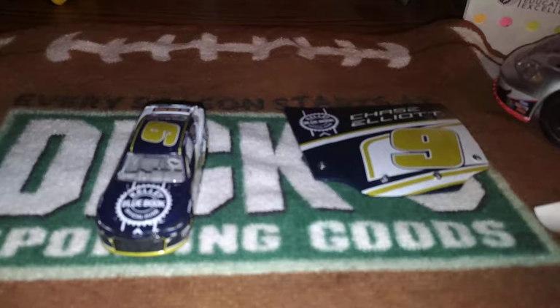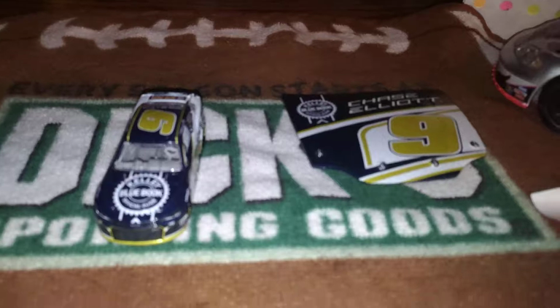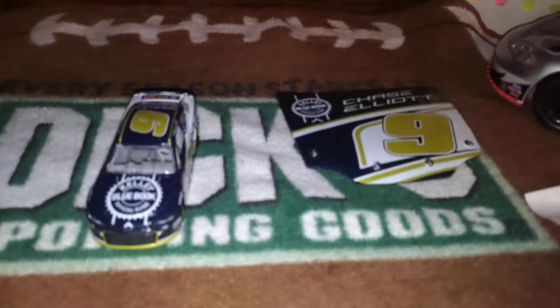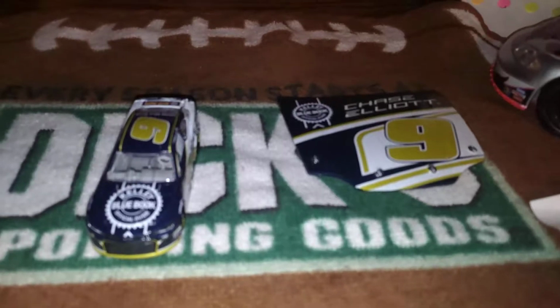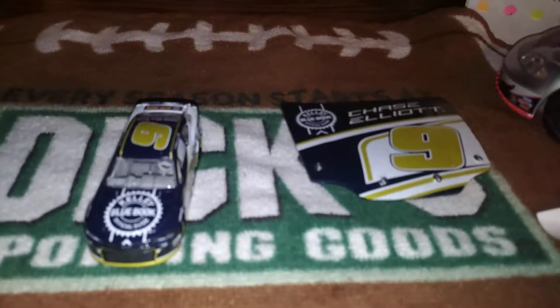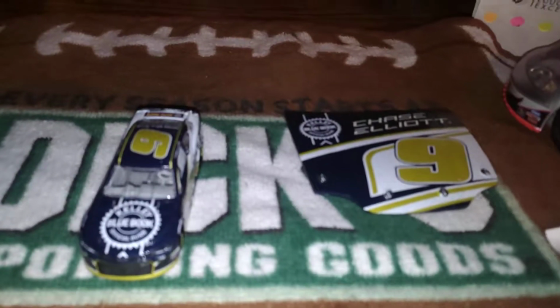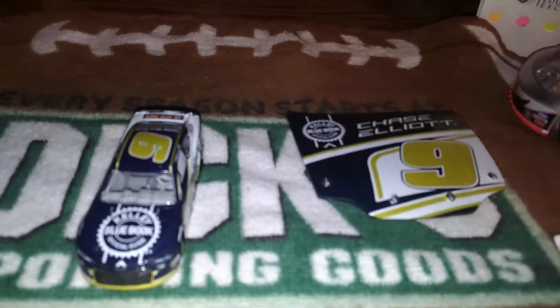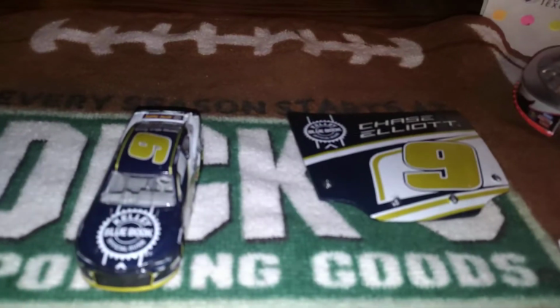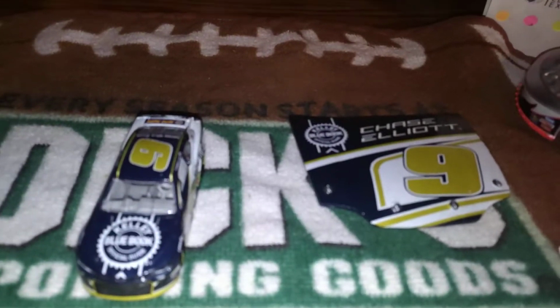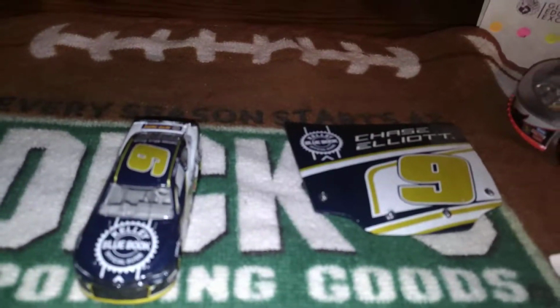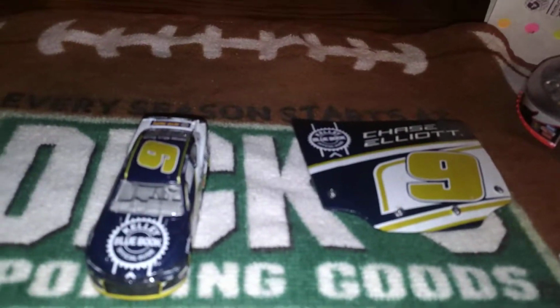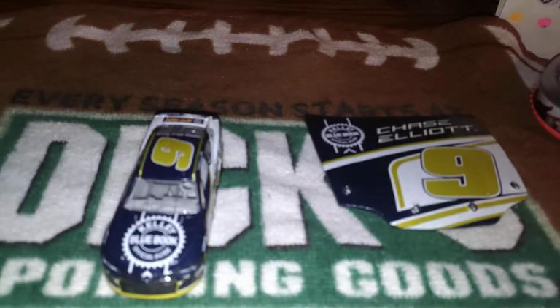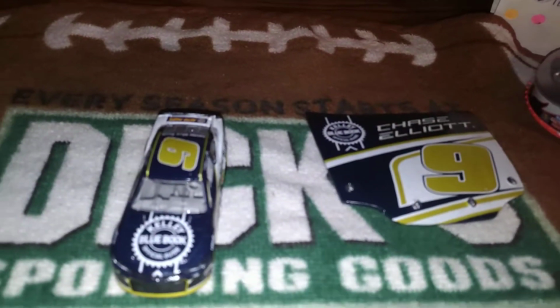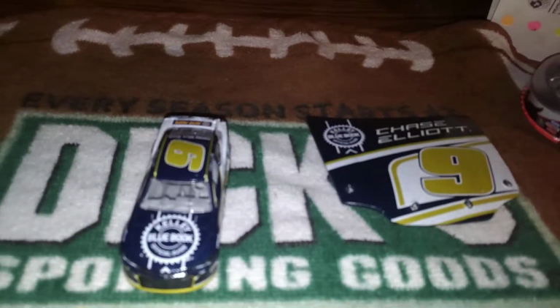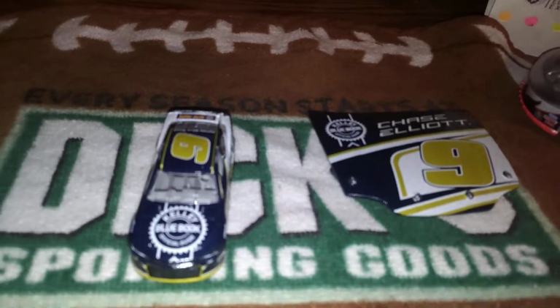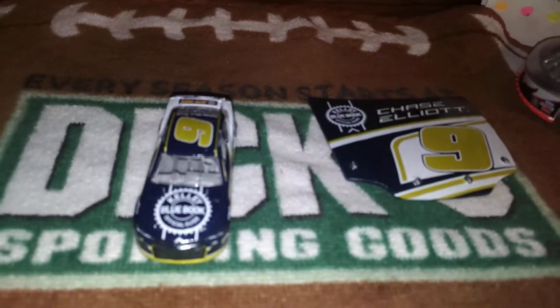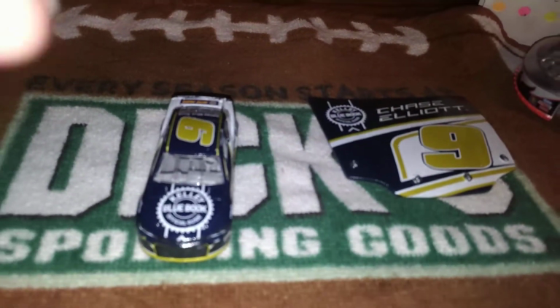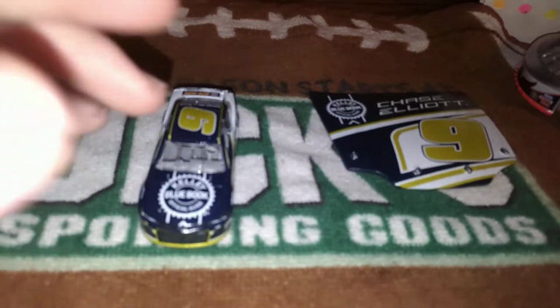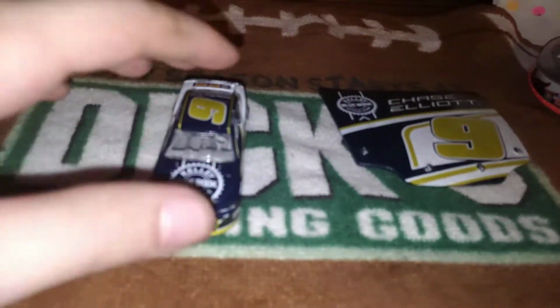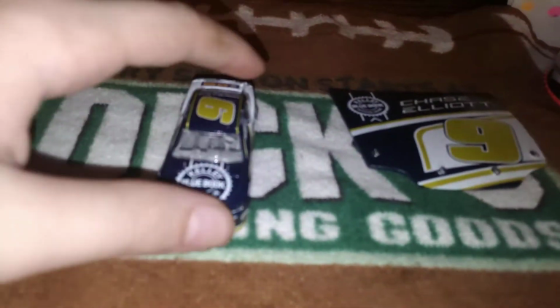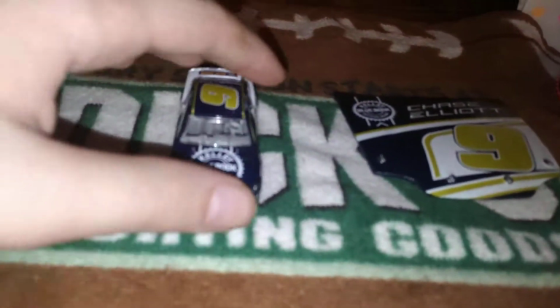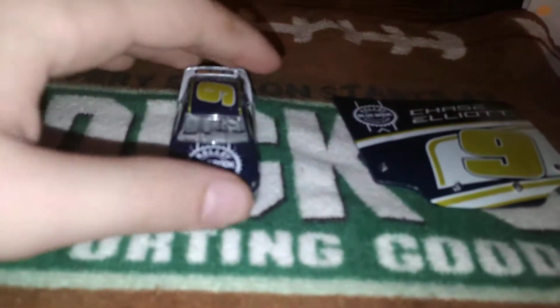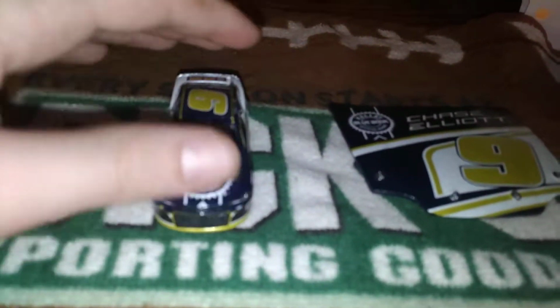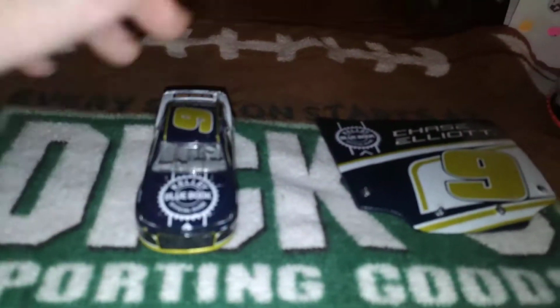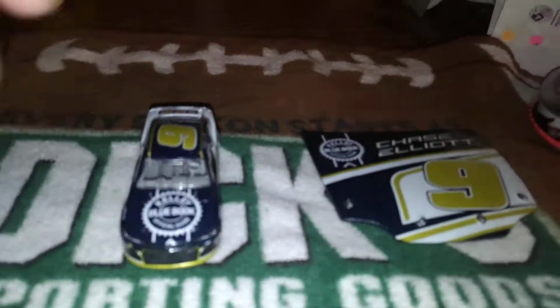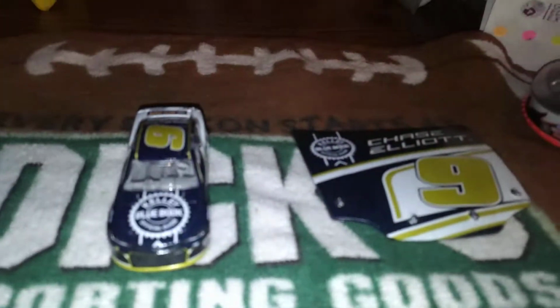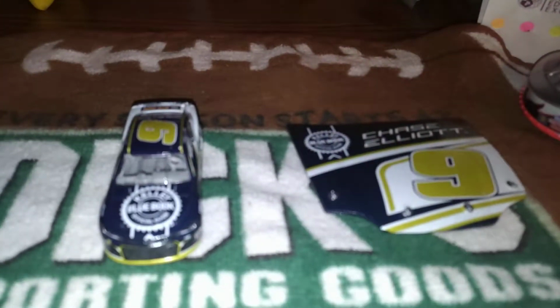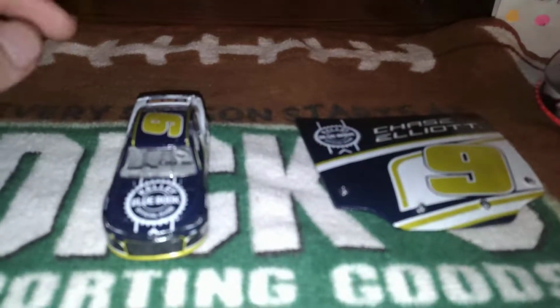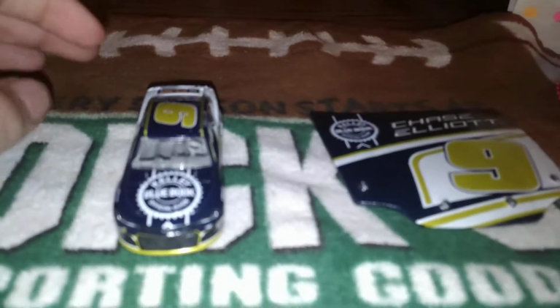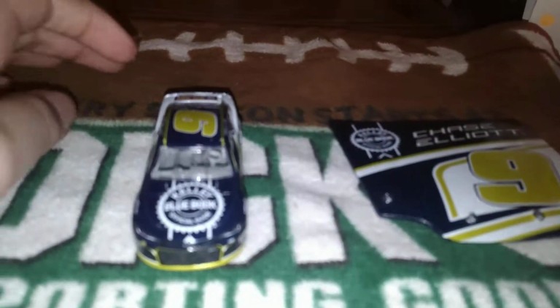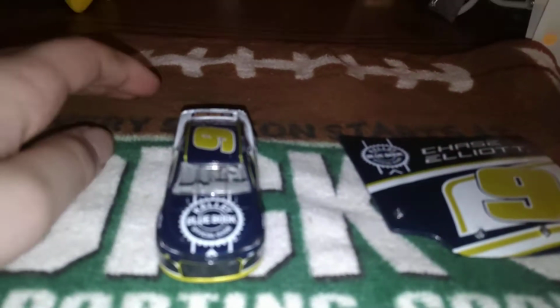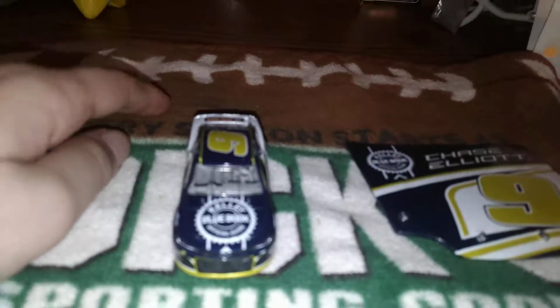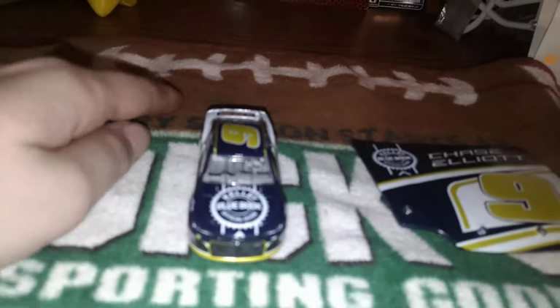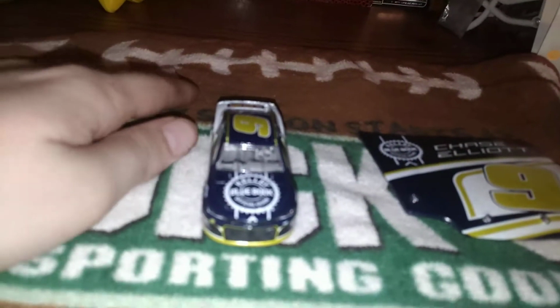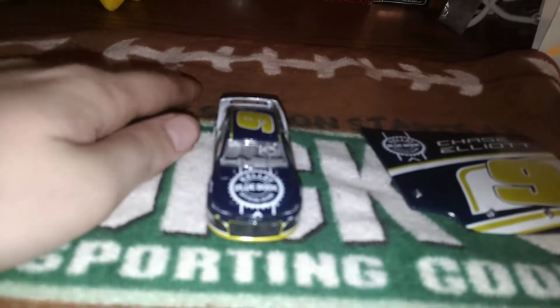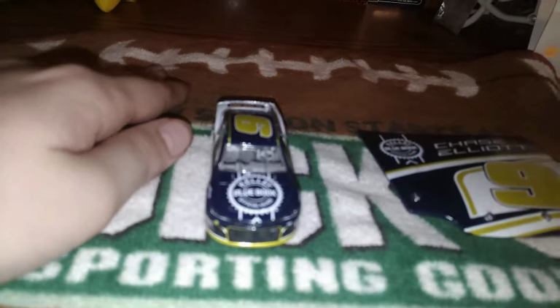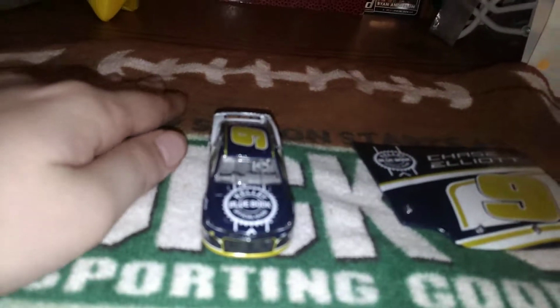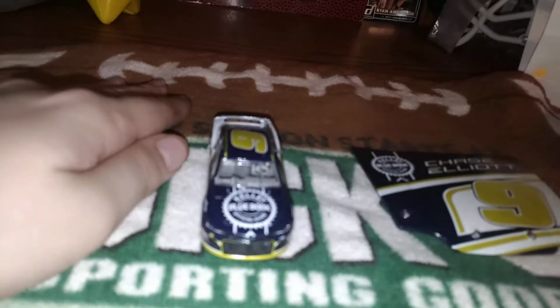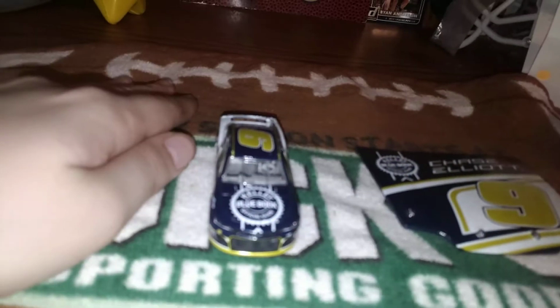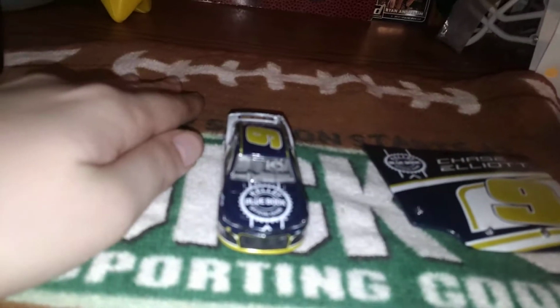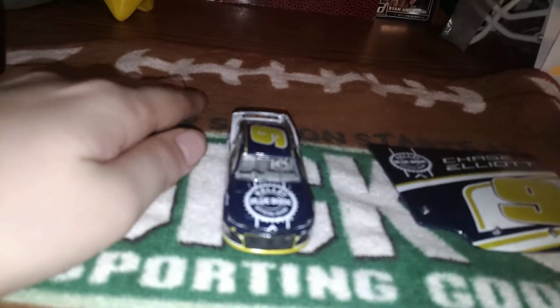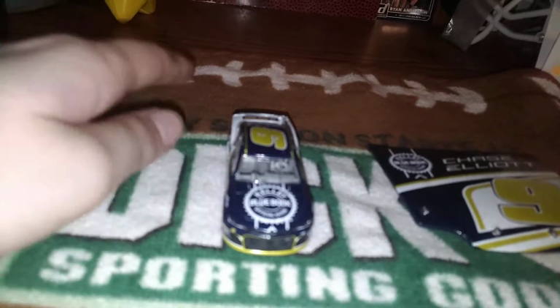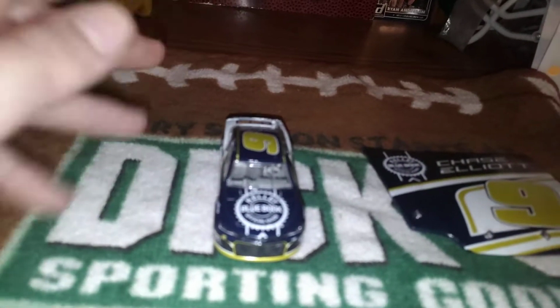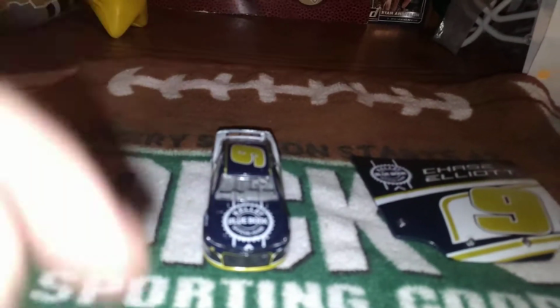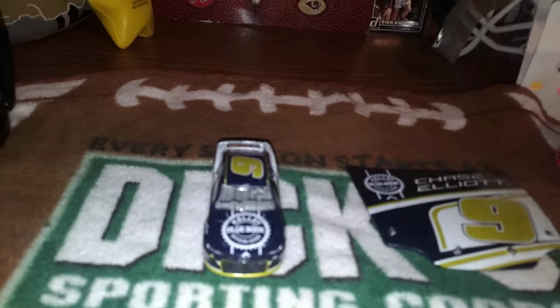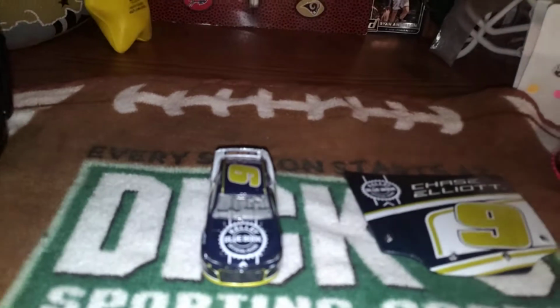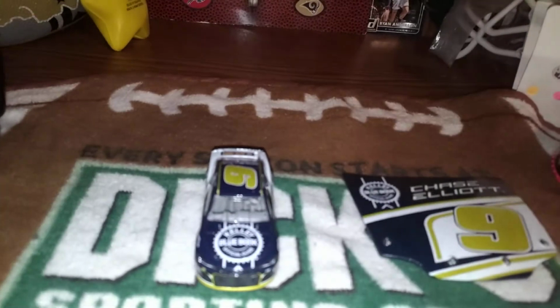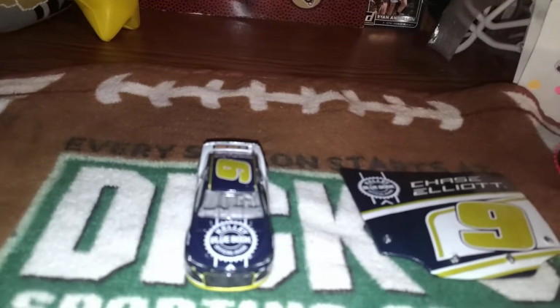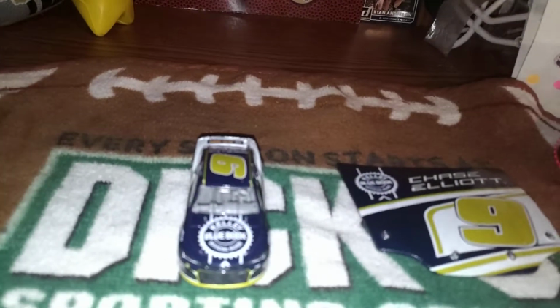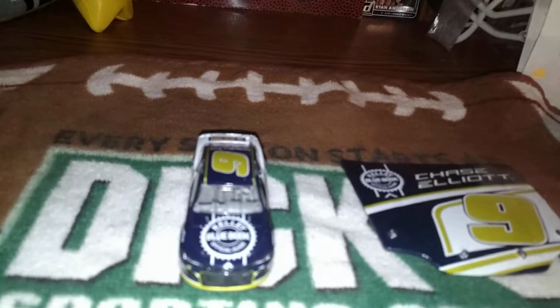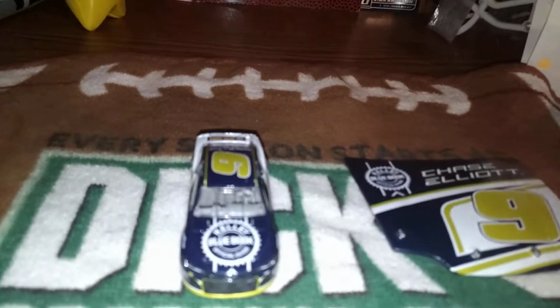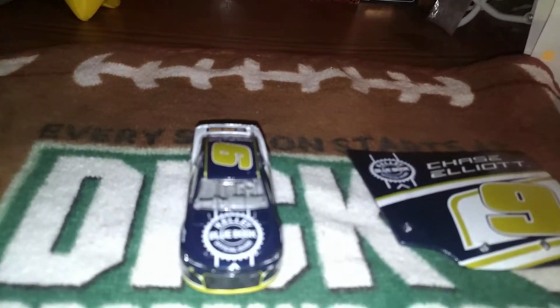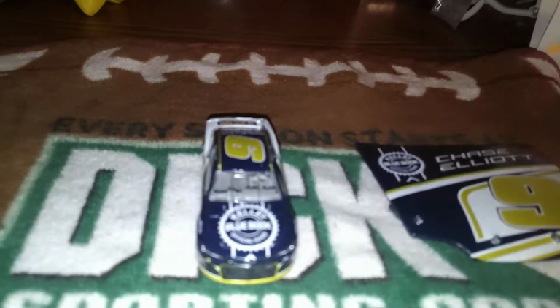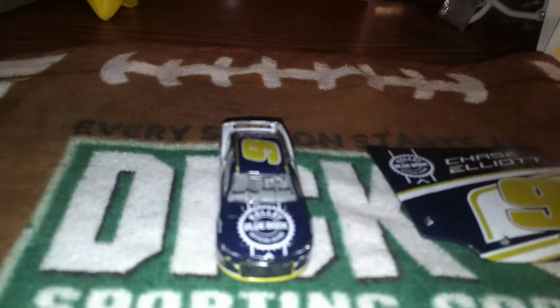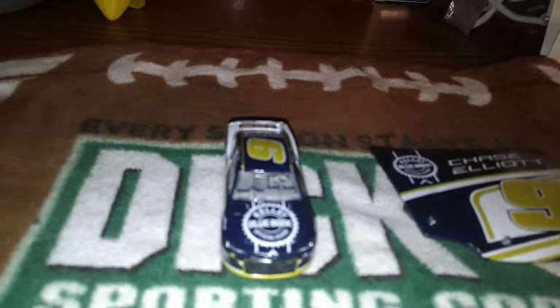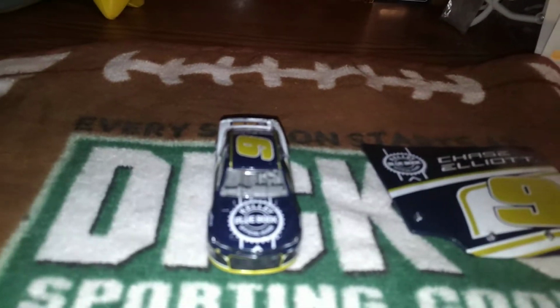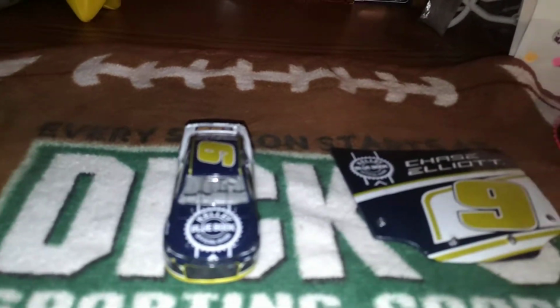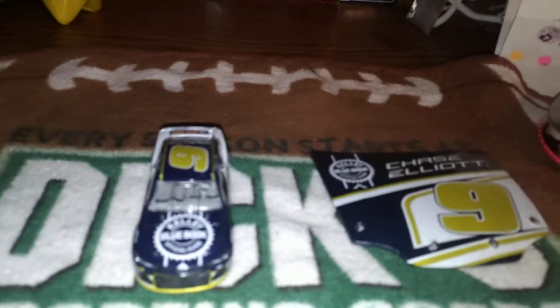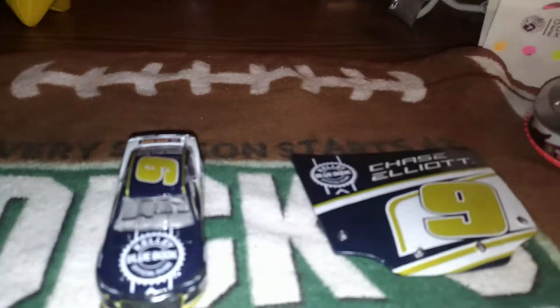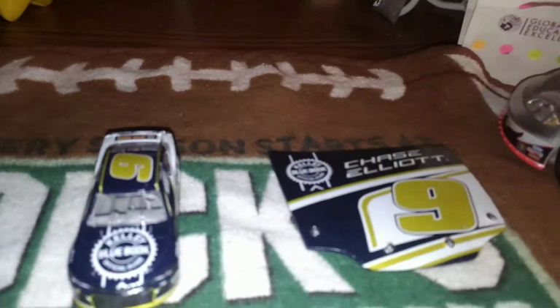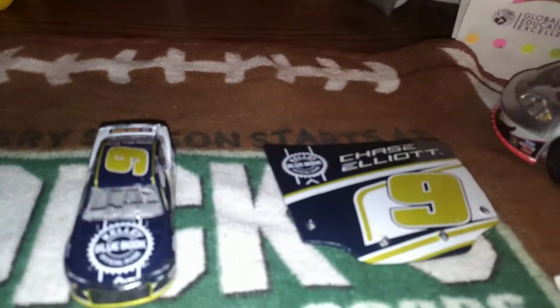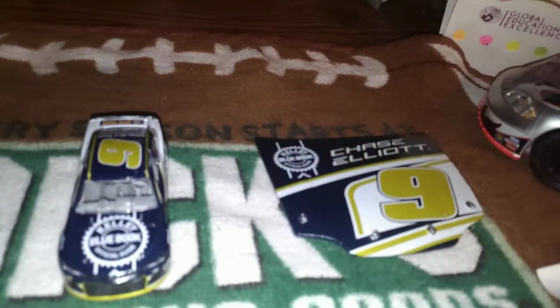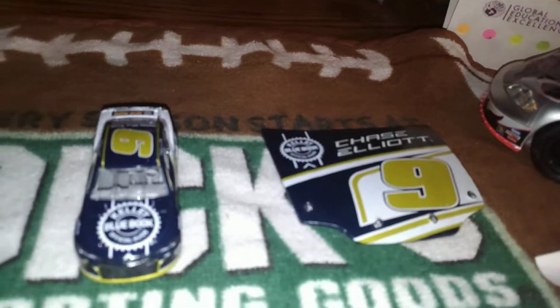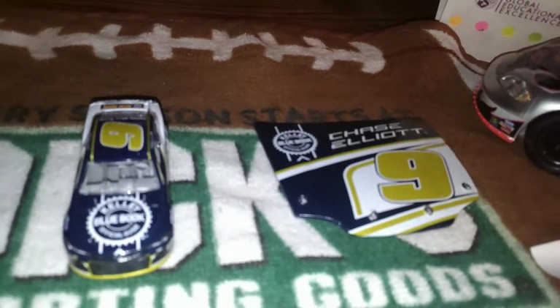Hey everyone, this is Michael R., A.K.A. Water Entertainment here today. We have a 2018 Chase Elliott, Kelly Blue Book, NASCAR S164.